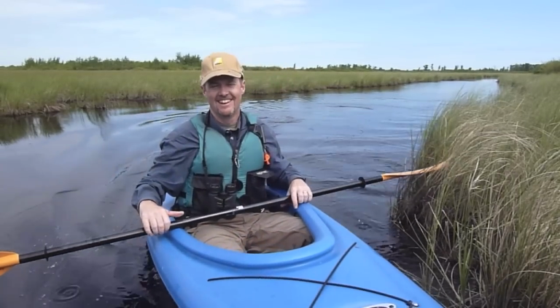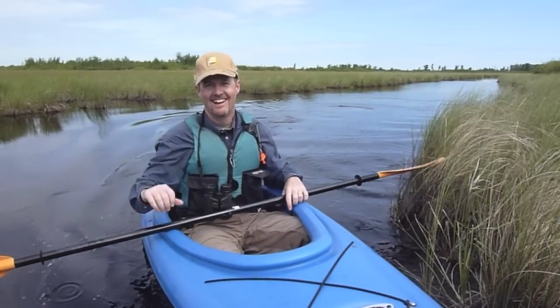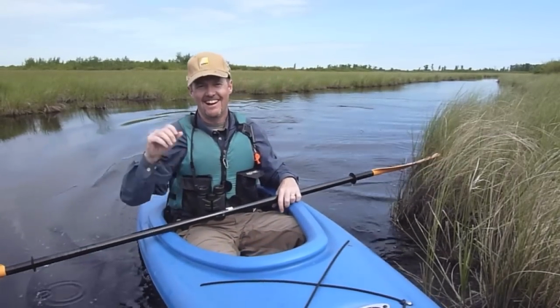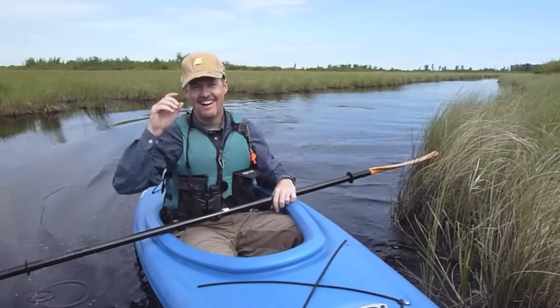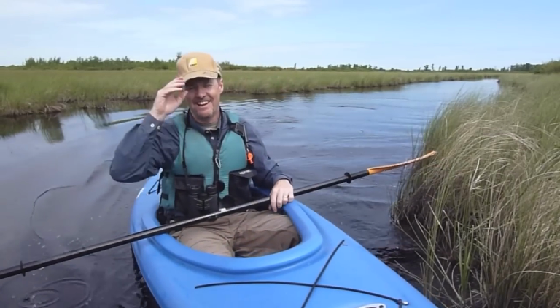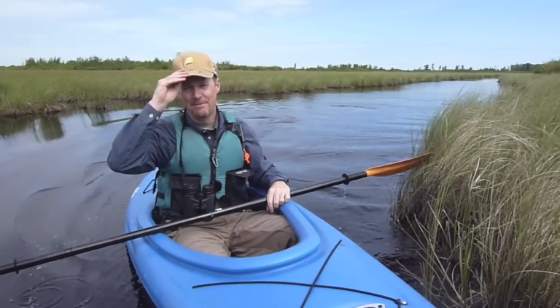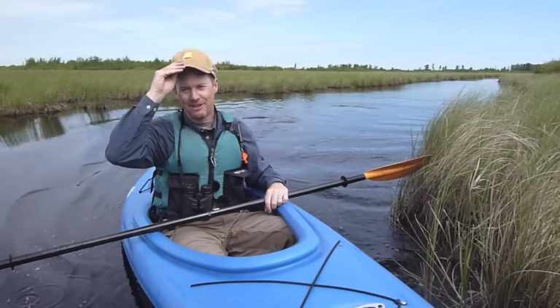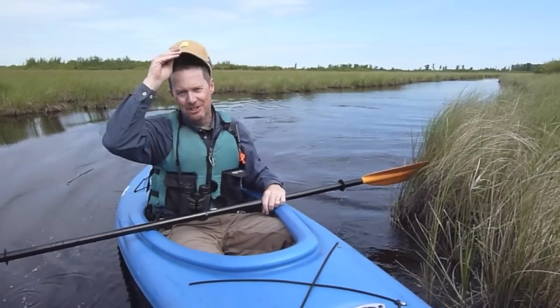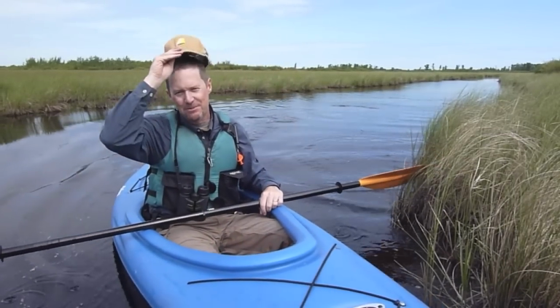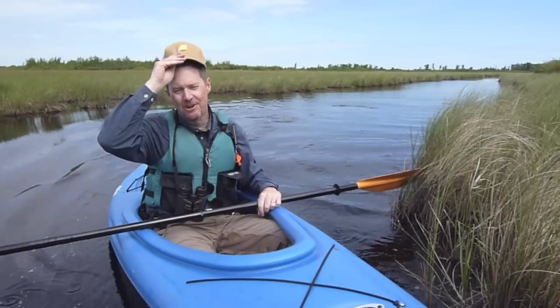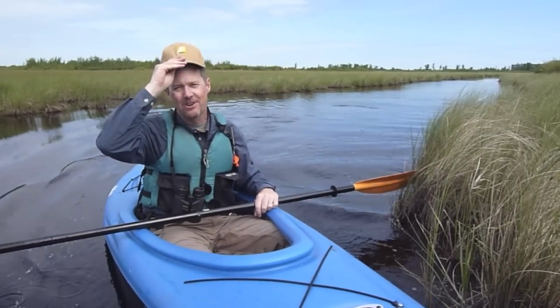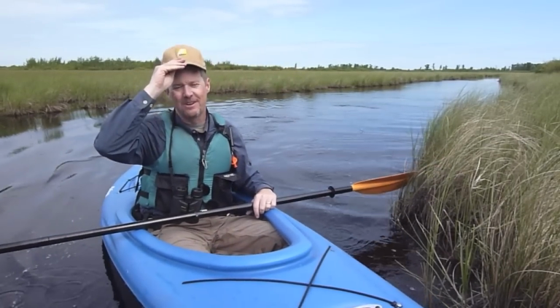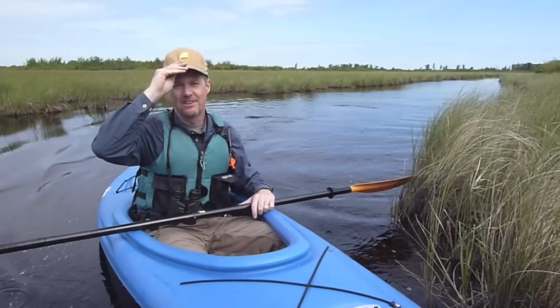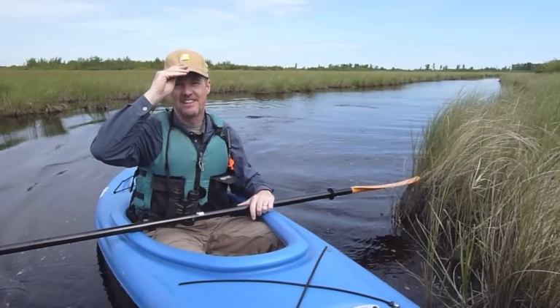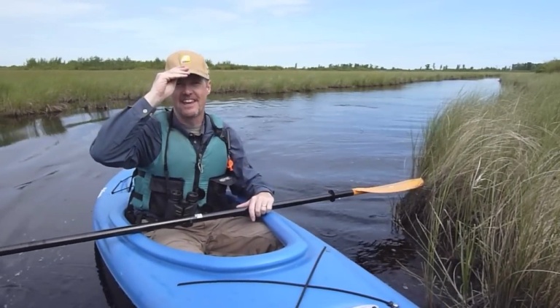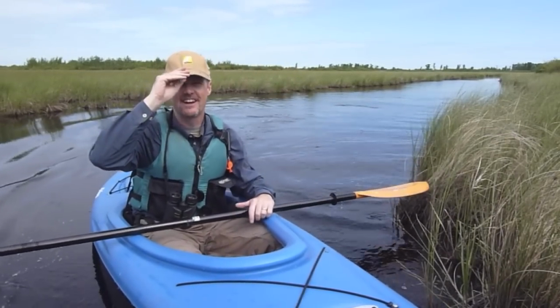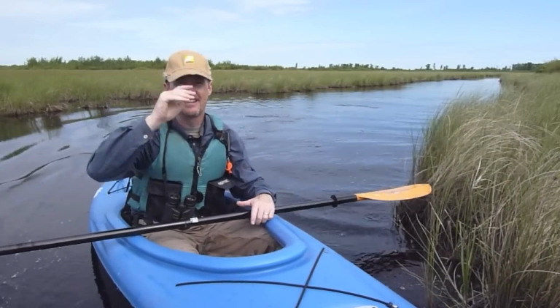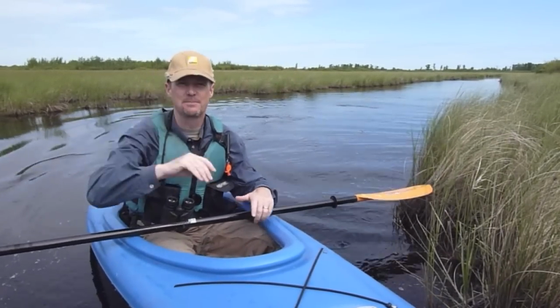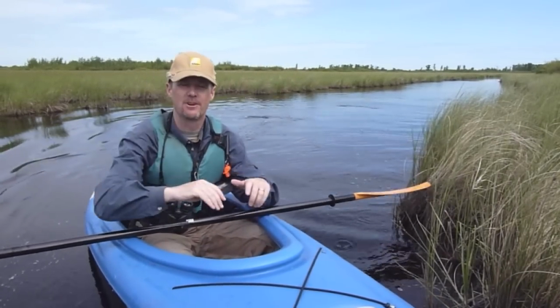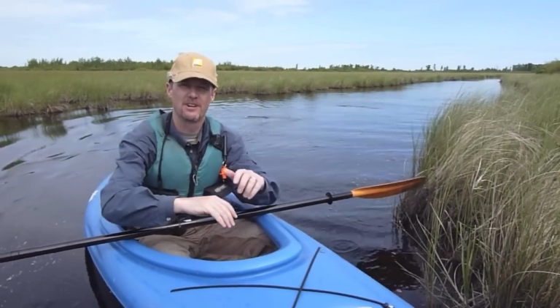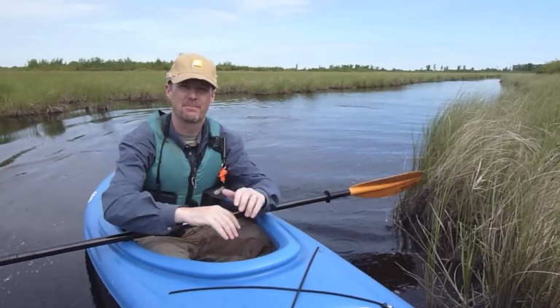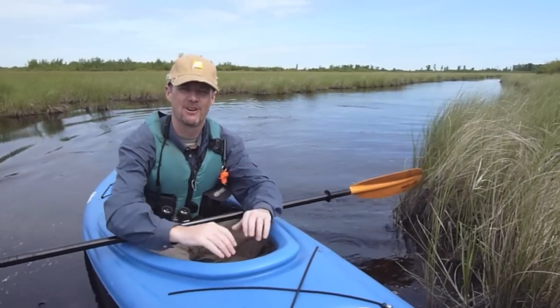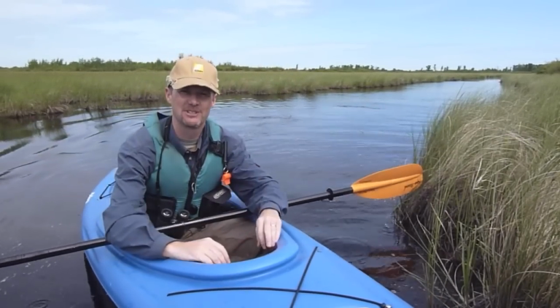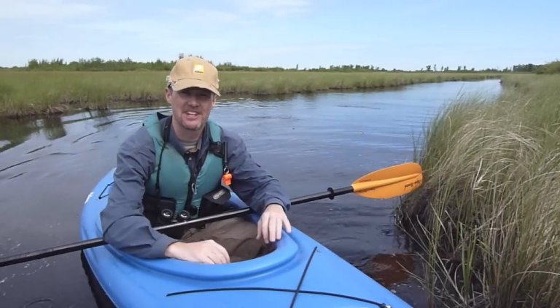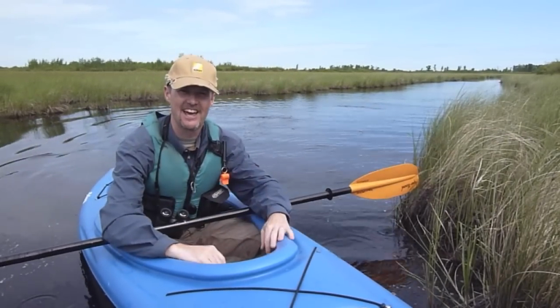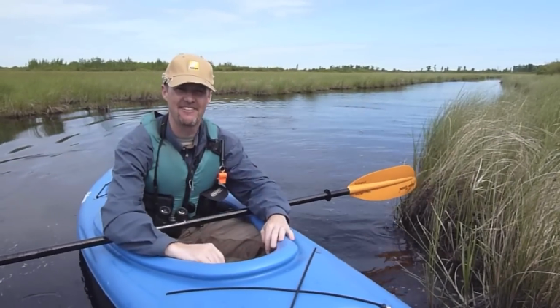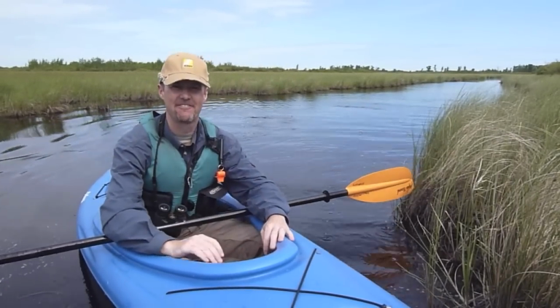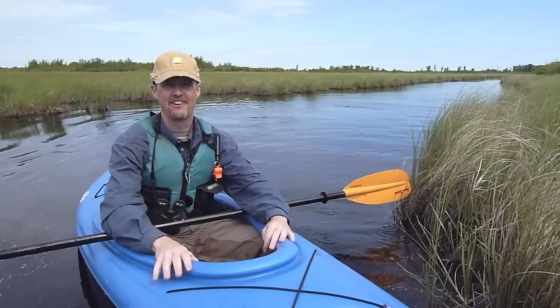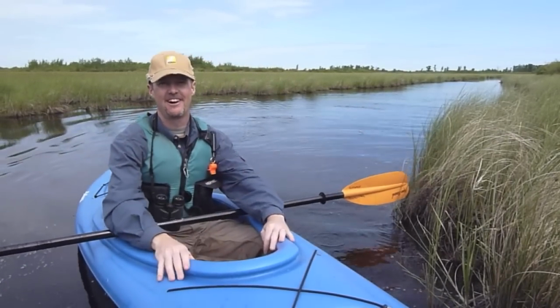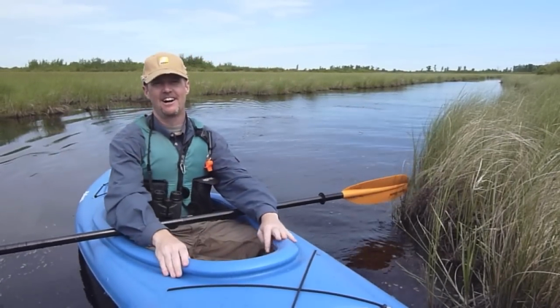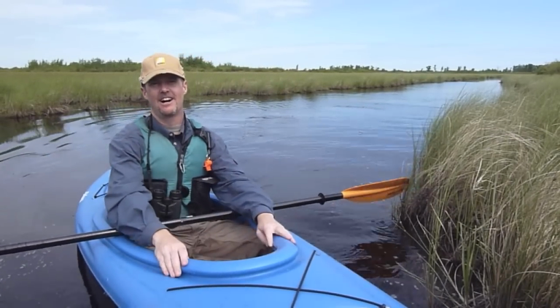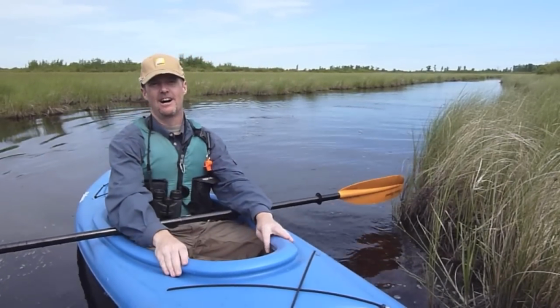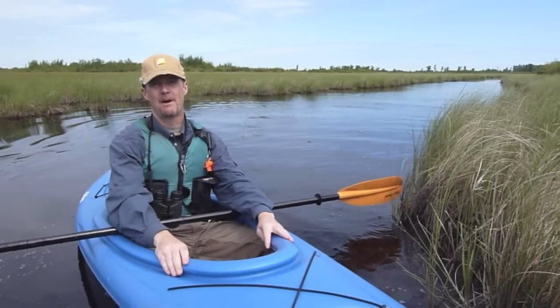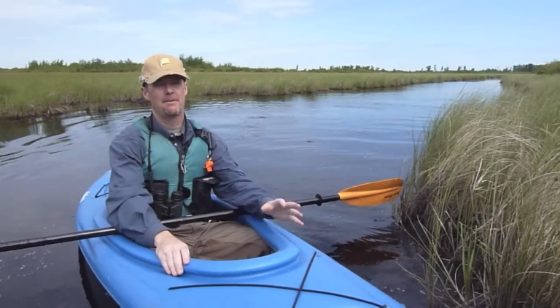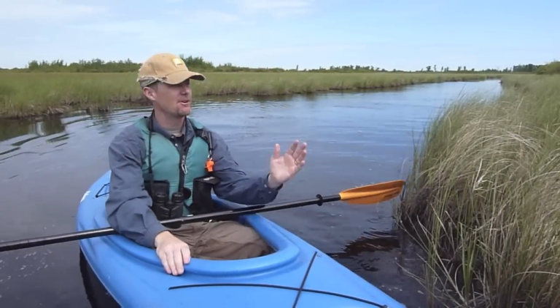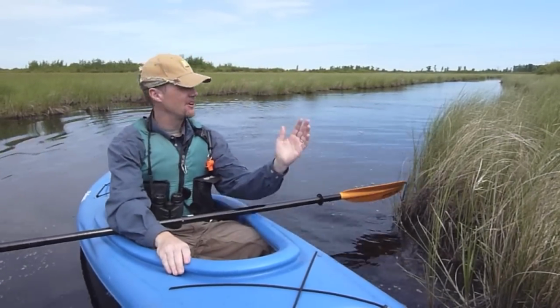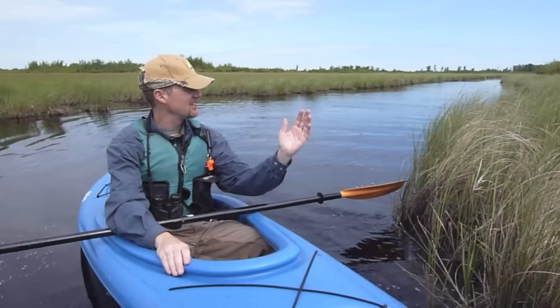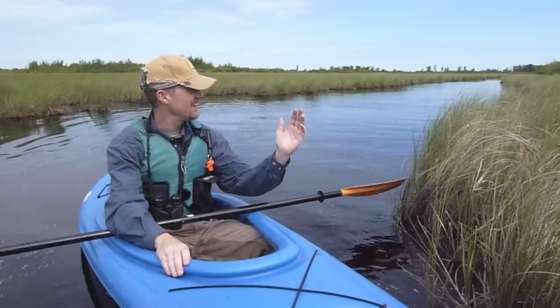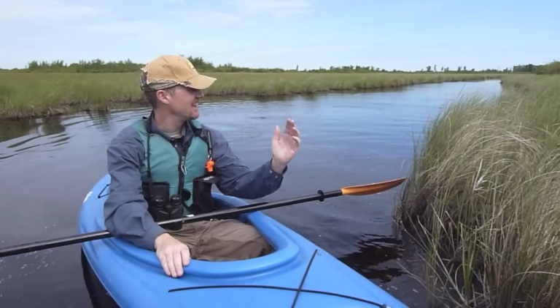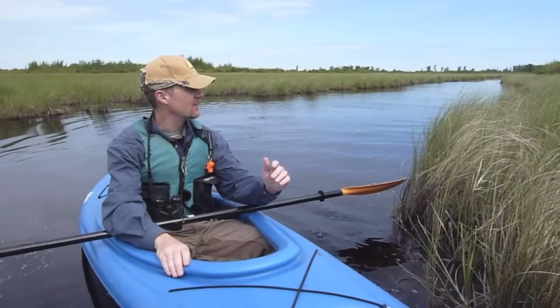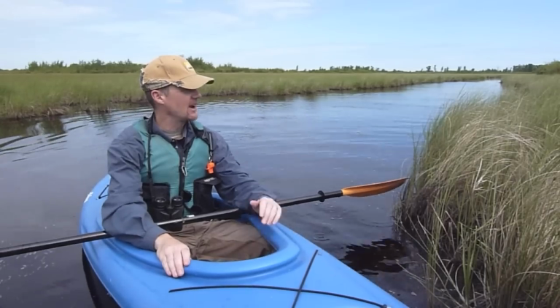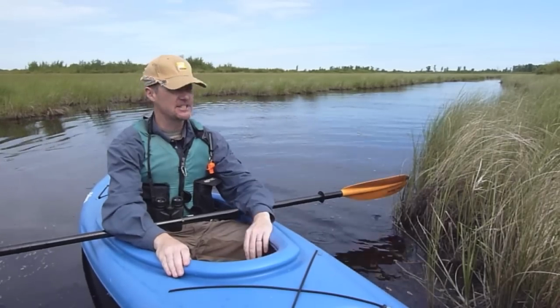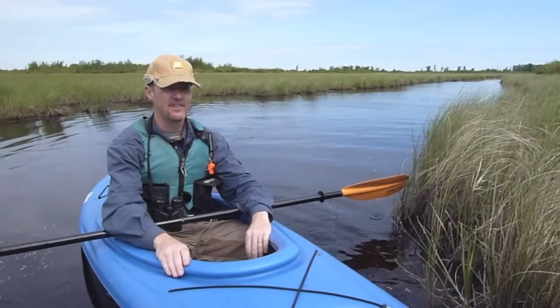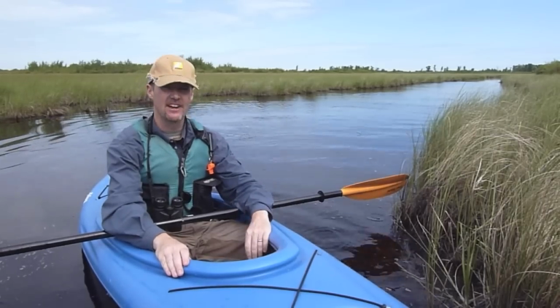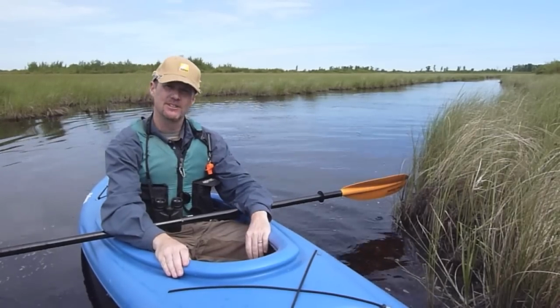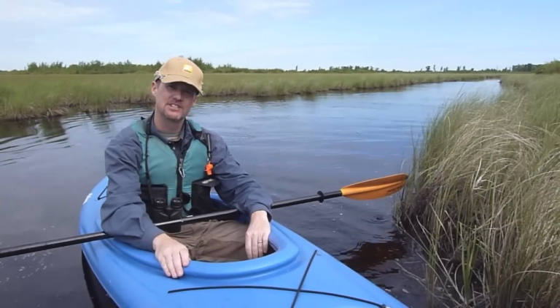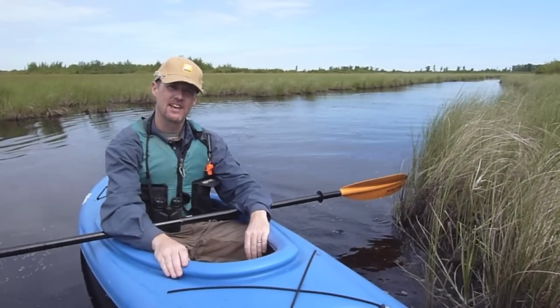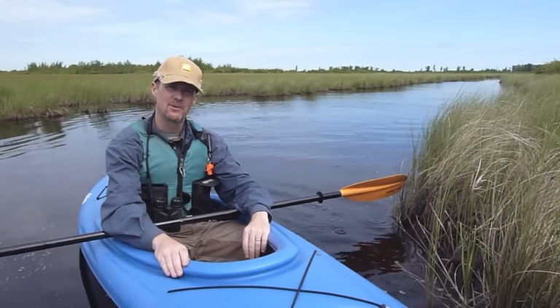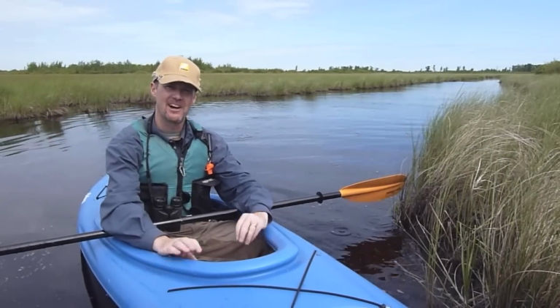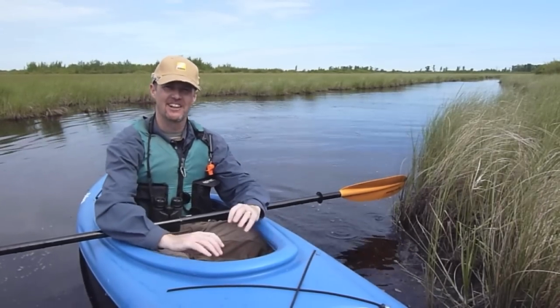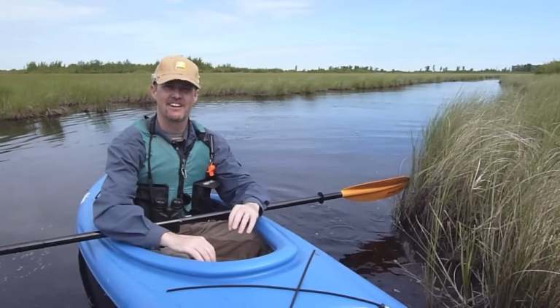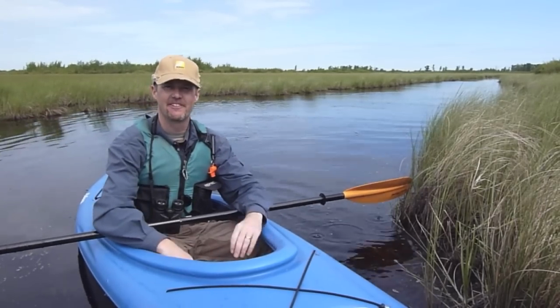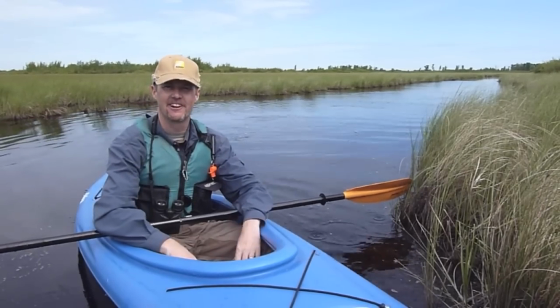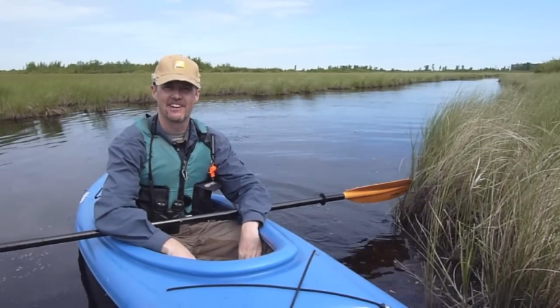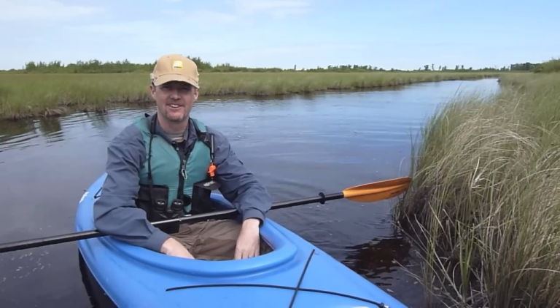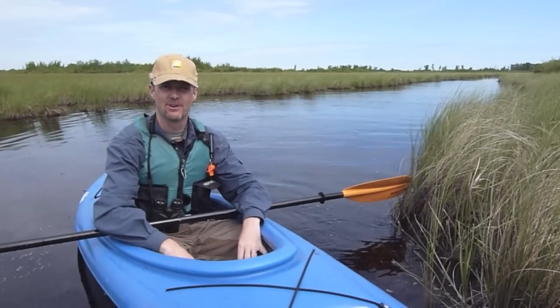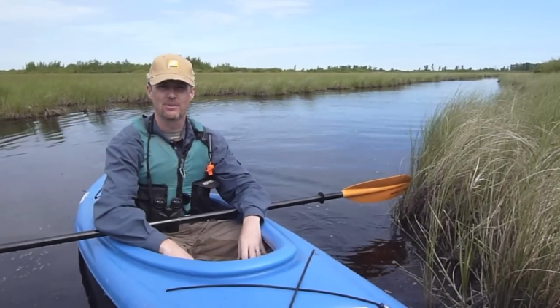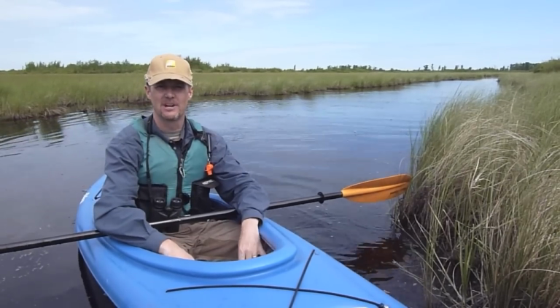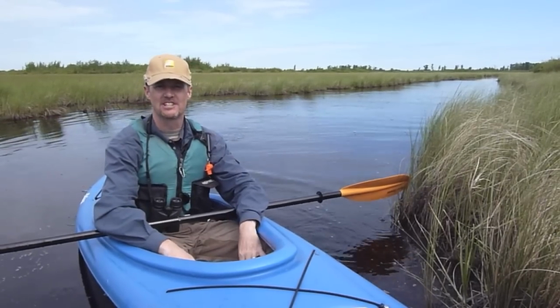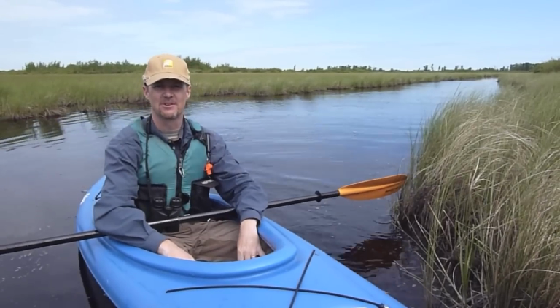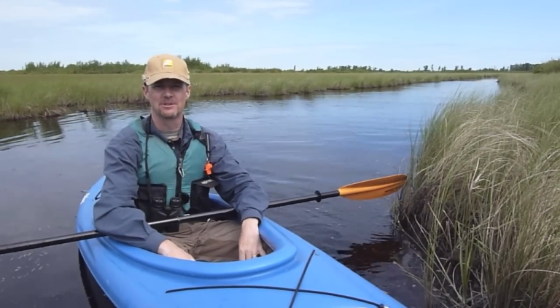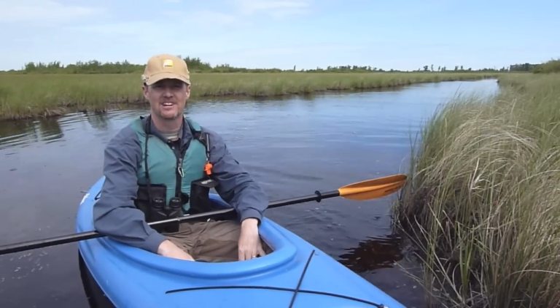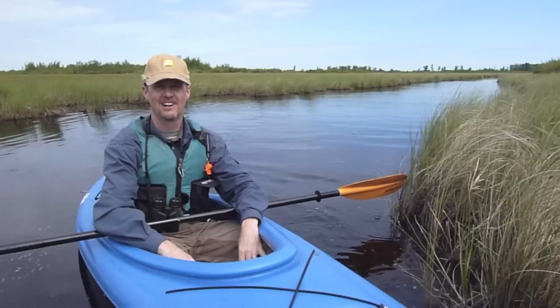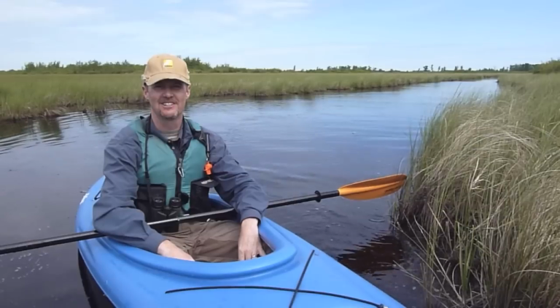Hi, I'm Bill Schmoker. I'm with Nikon's Birding Pro Staff. I'm out birding today at Crex Meadows State Wildlife Area in northwestern Wisconsin.